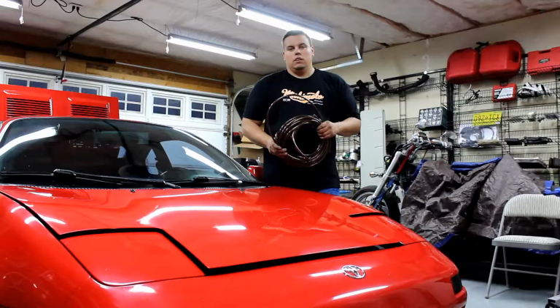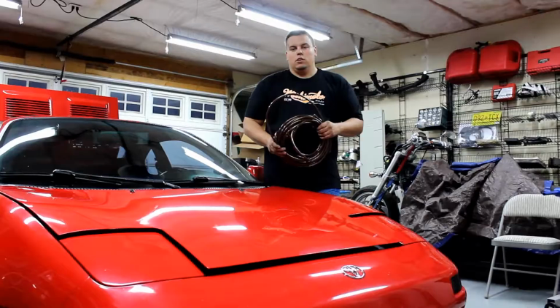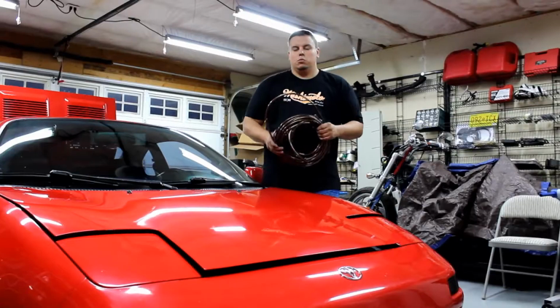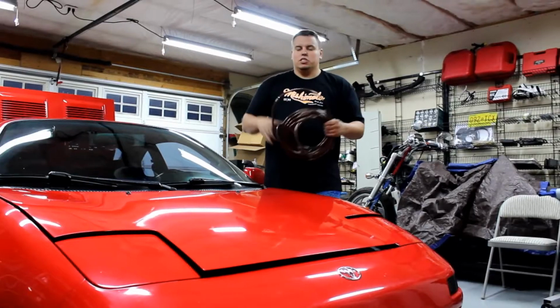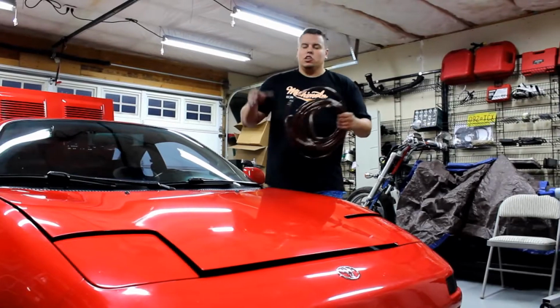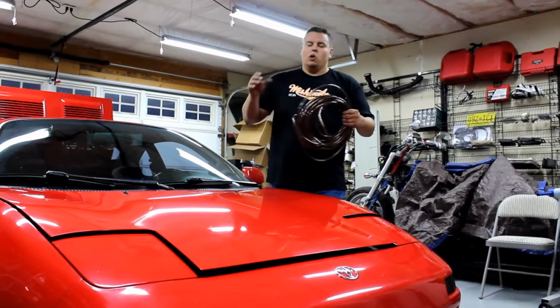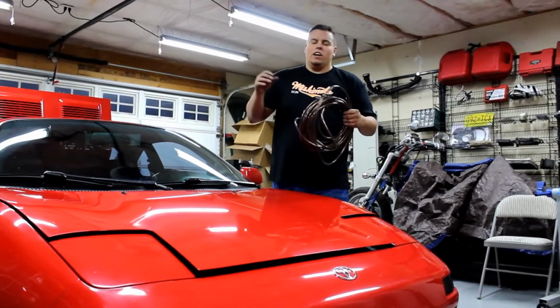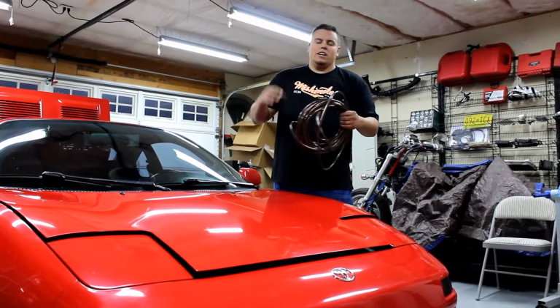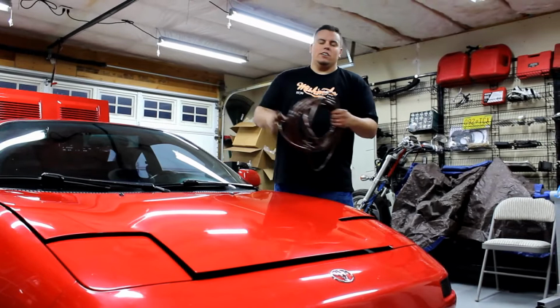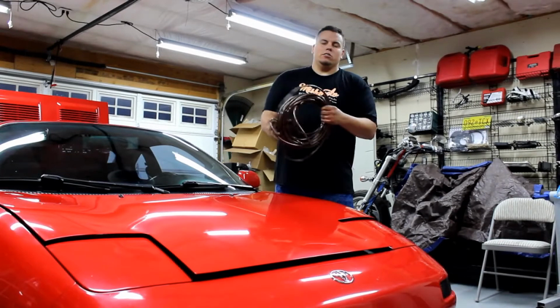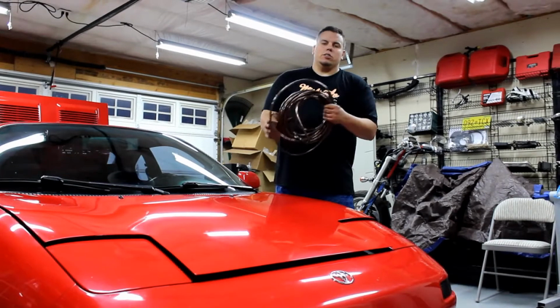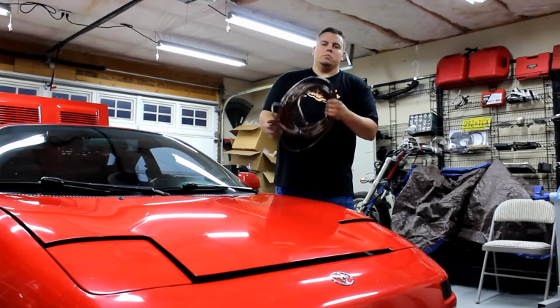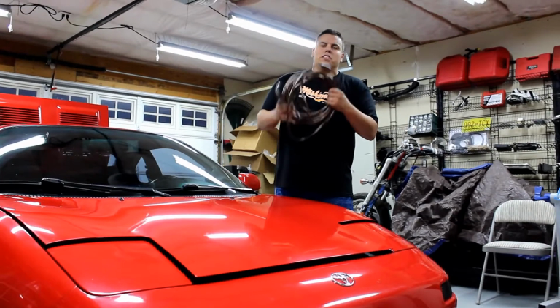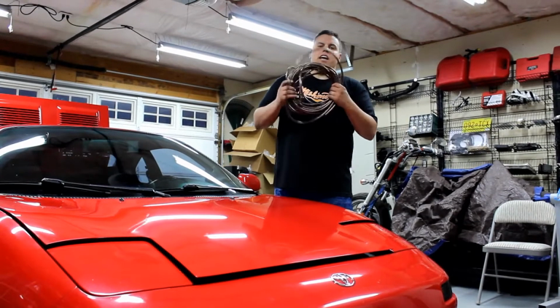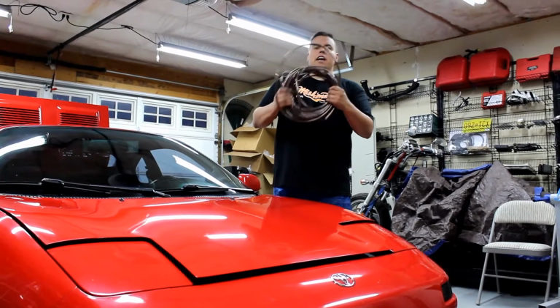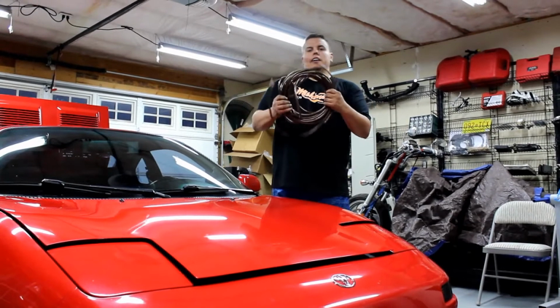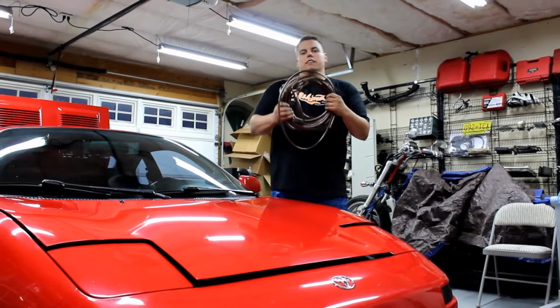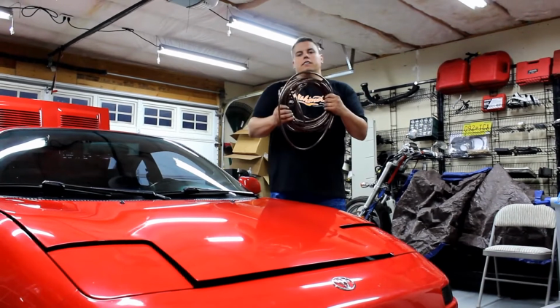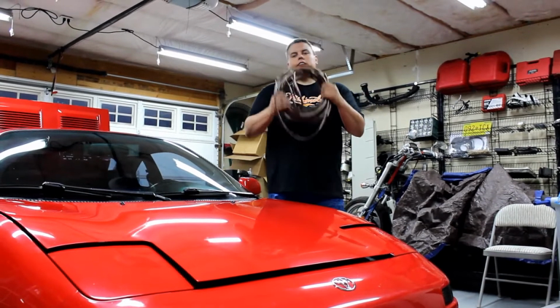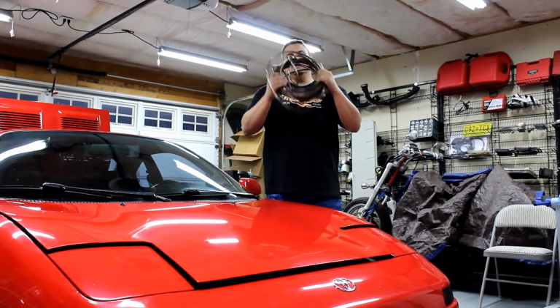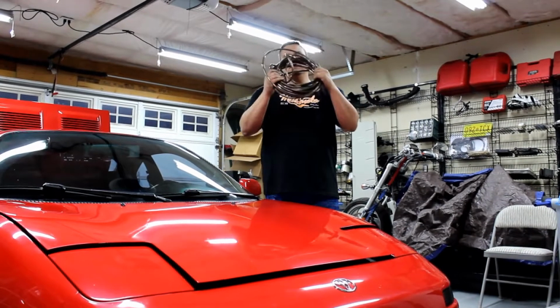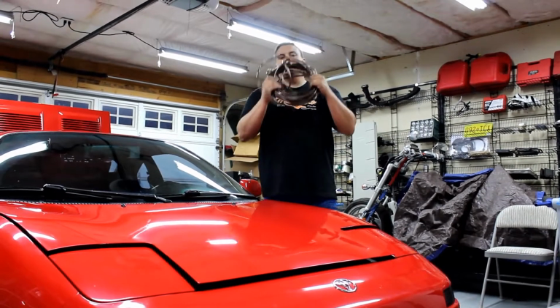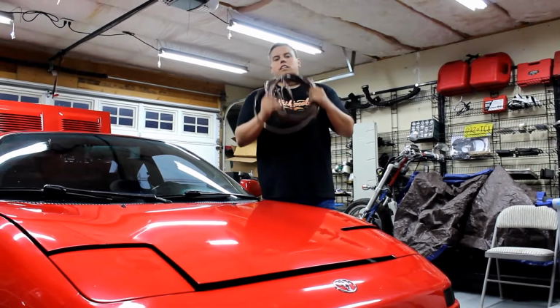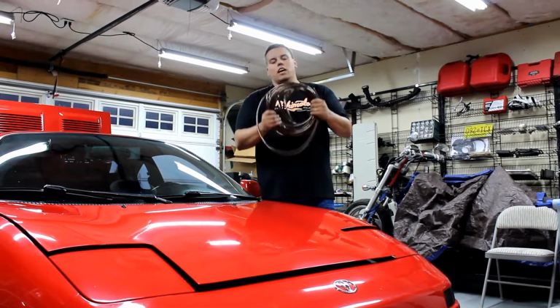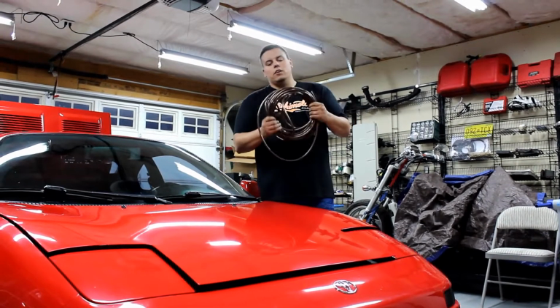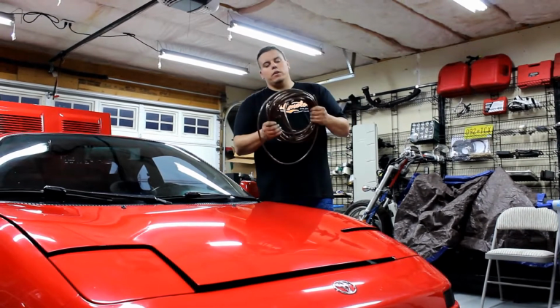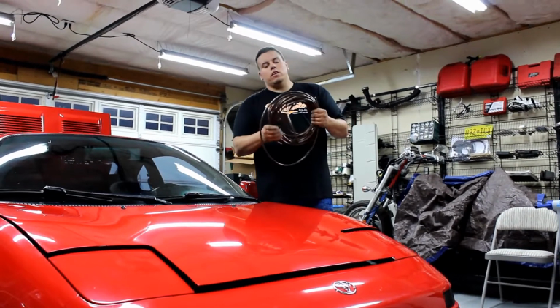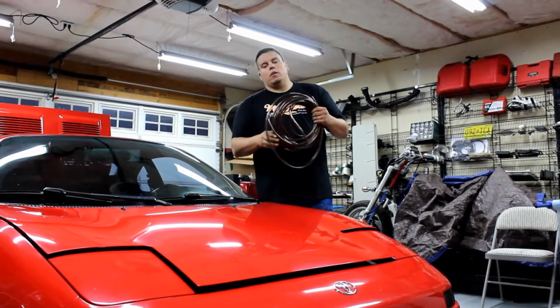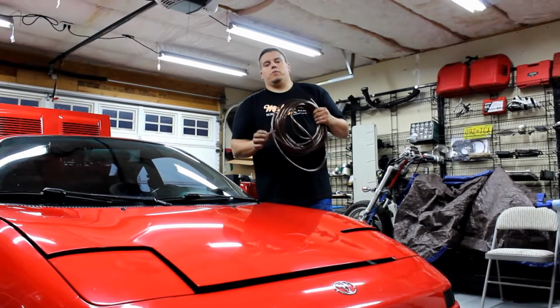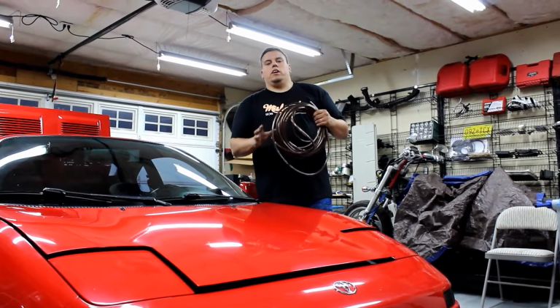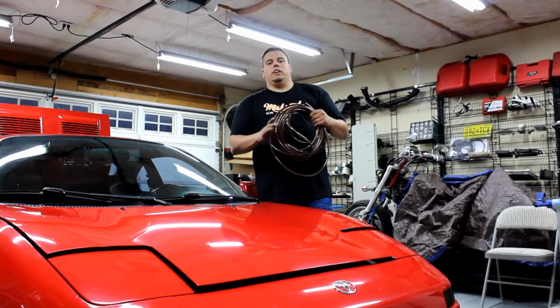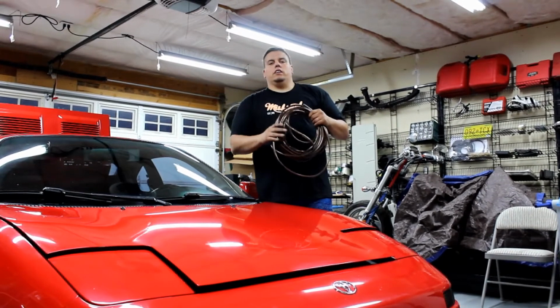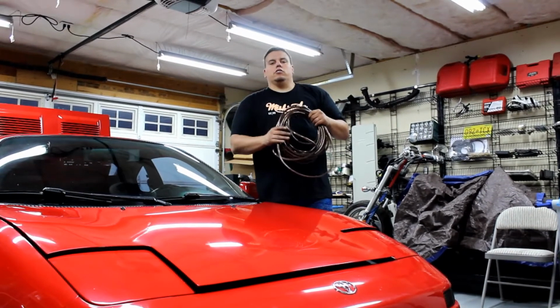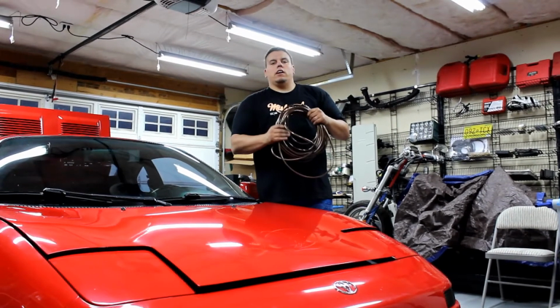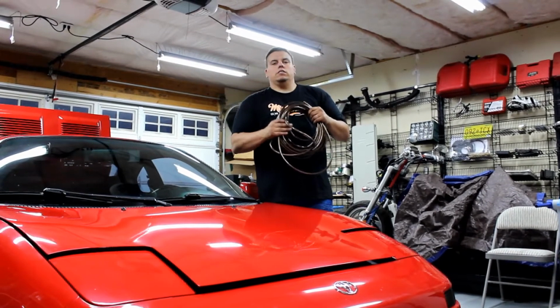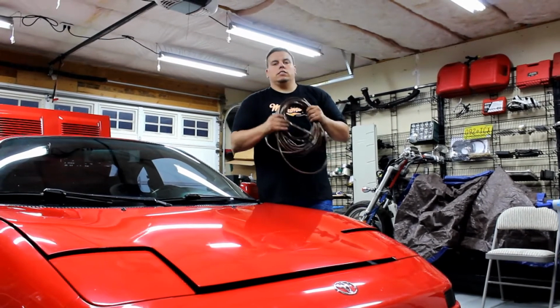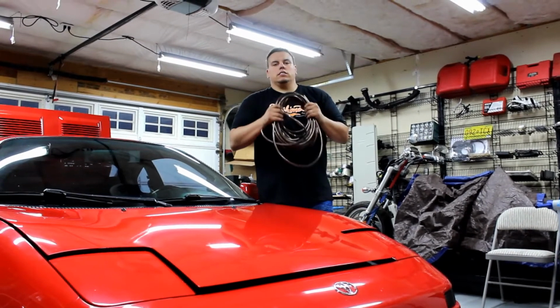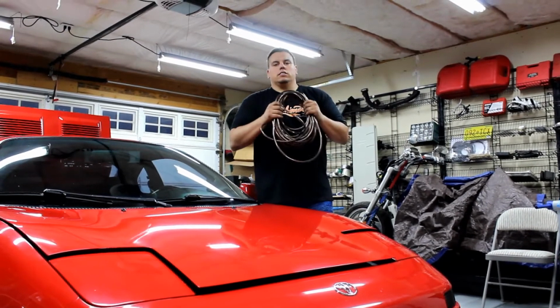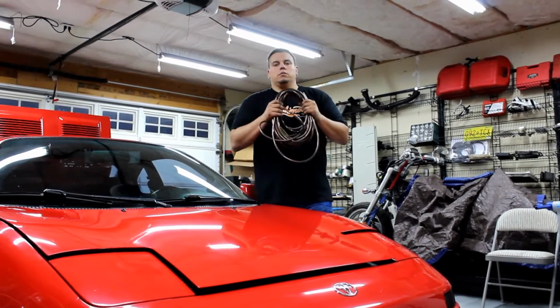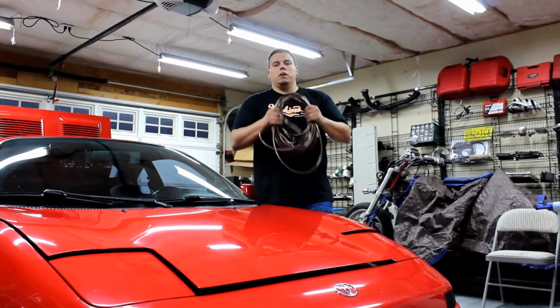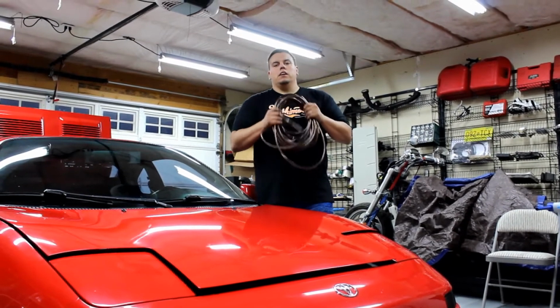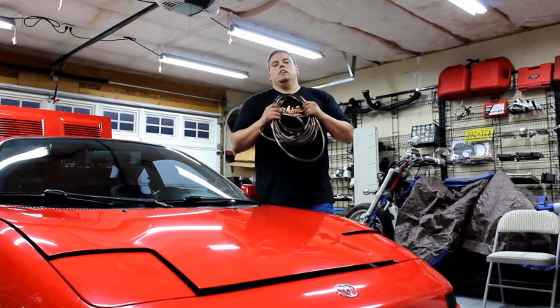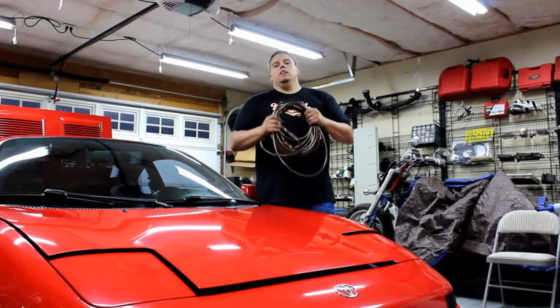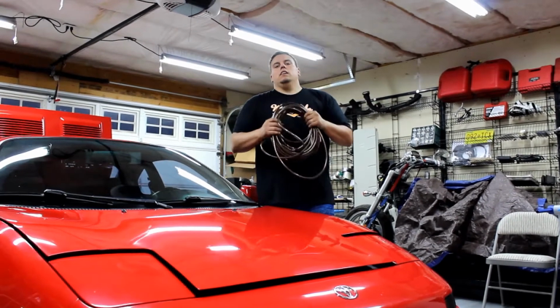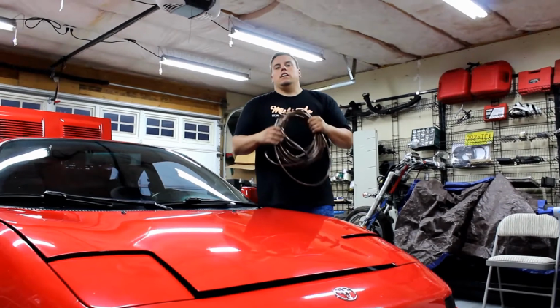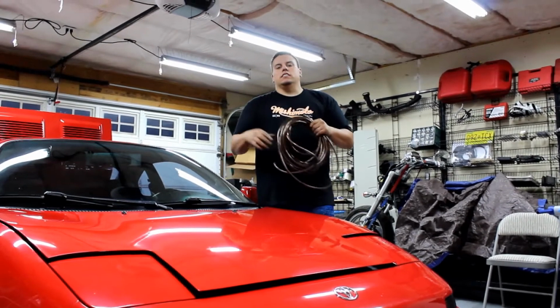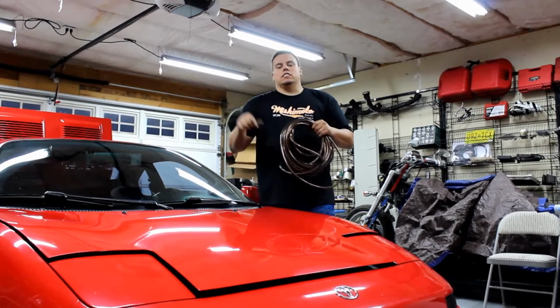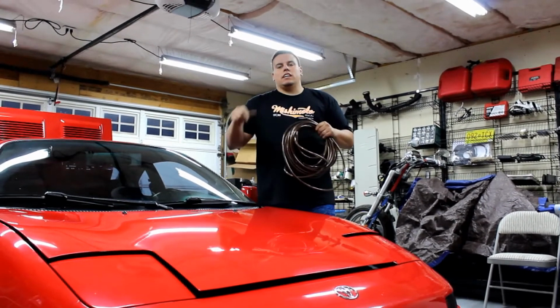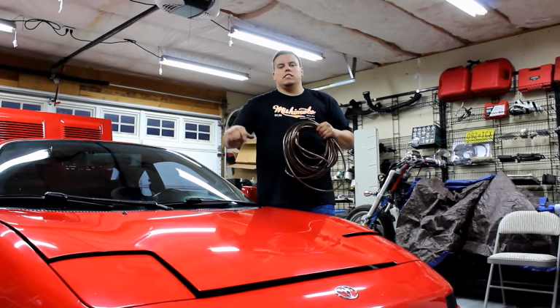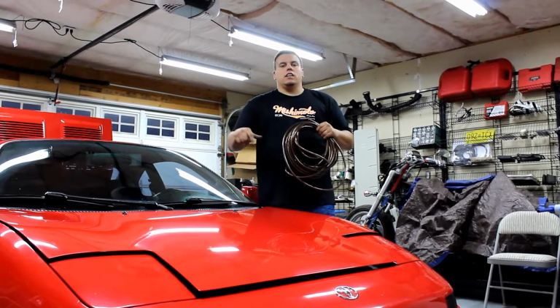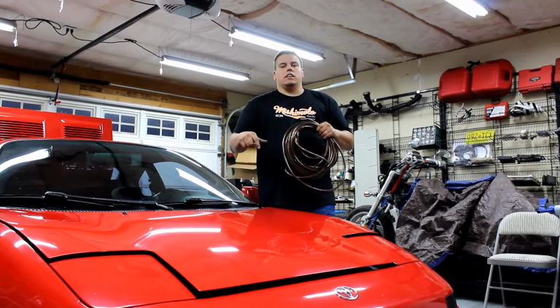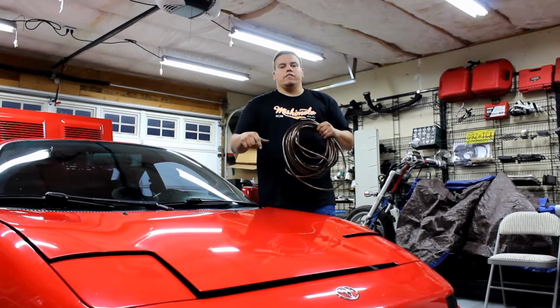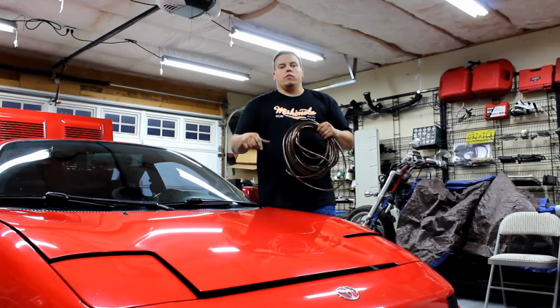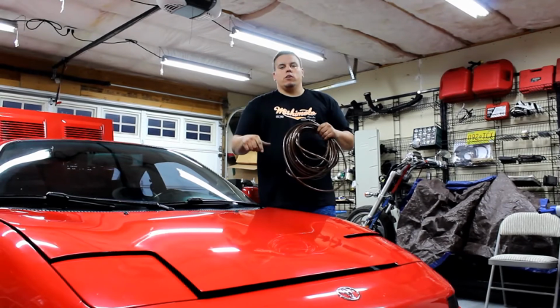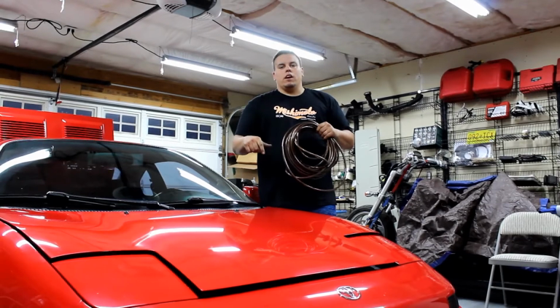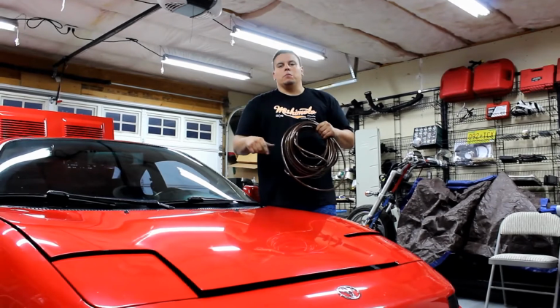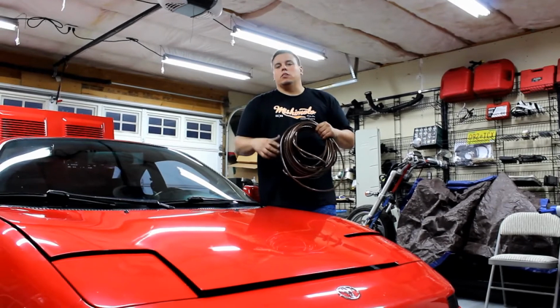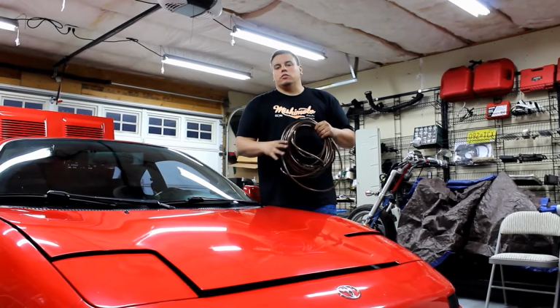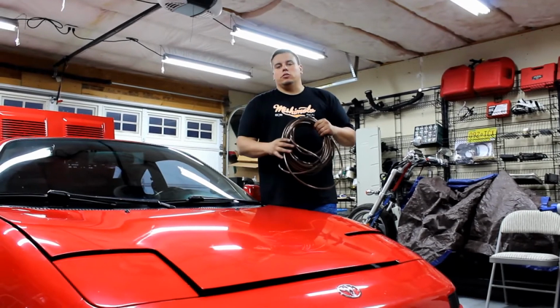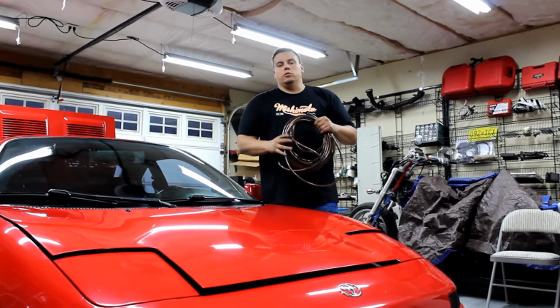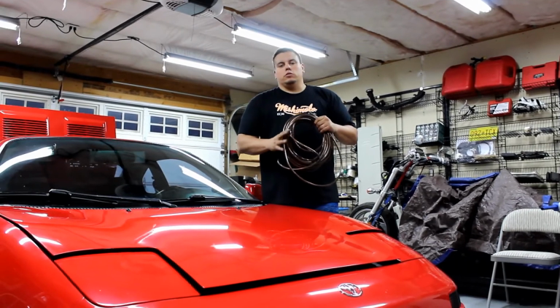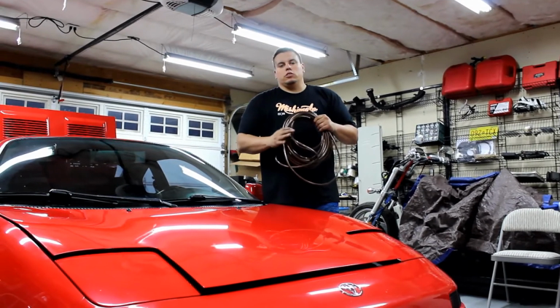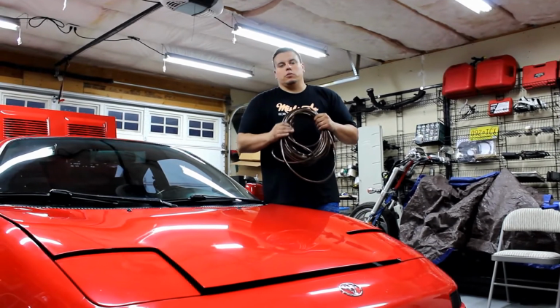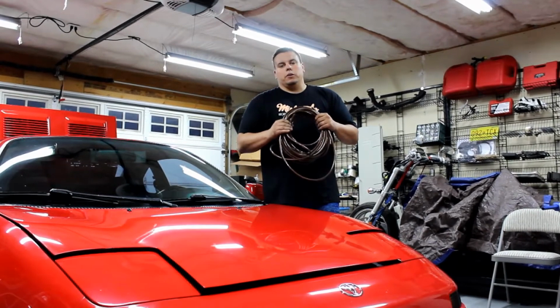What's going on YouTube? Today we are upgrading the grounding system on this 1994 MR2 turbo.